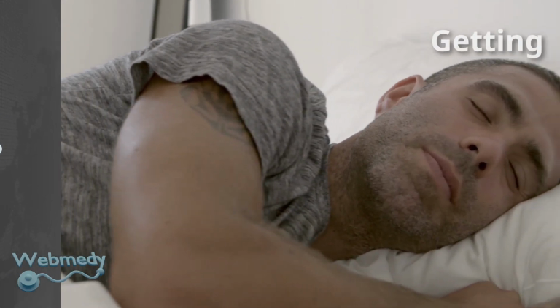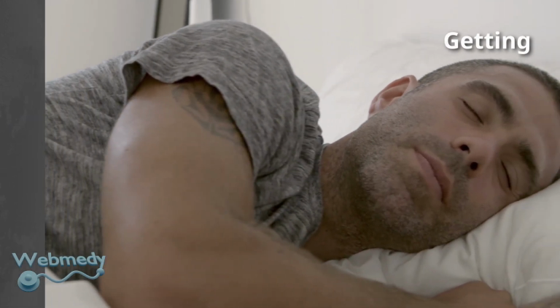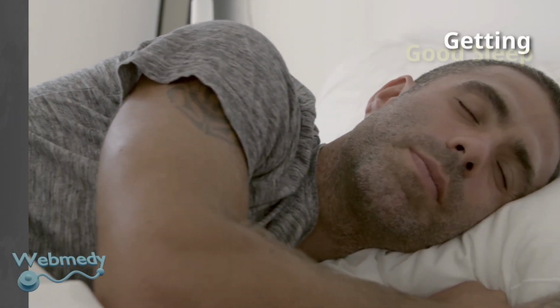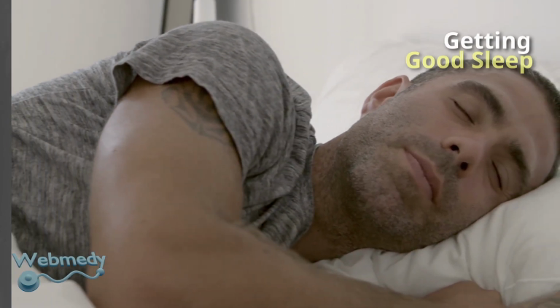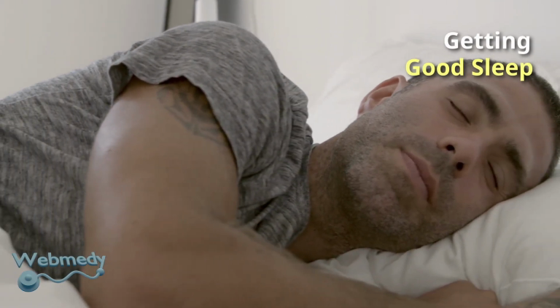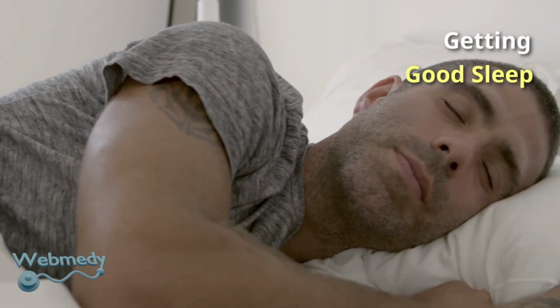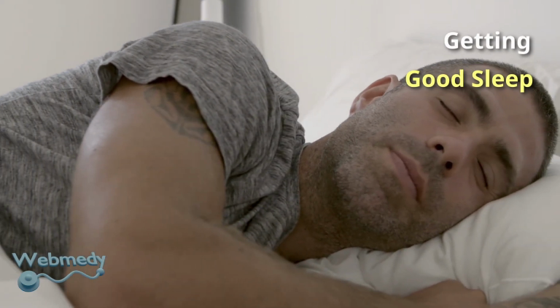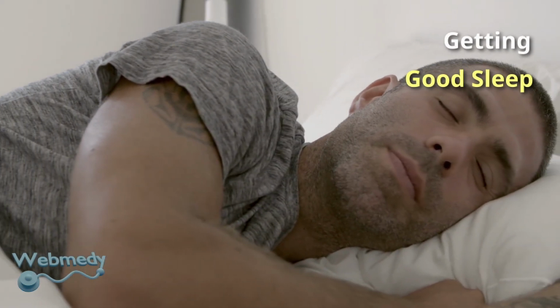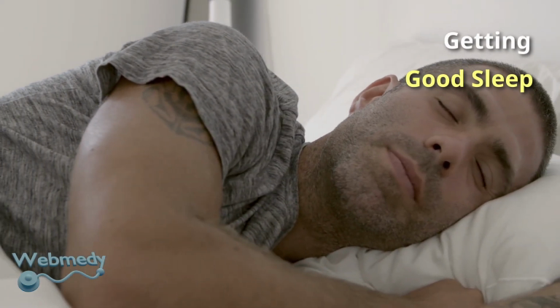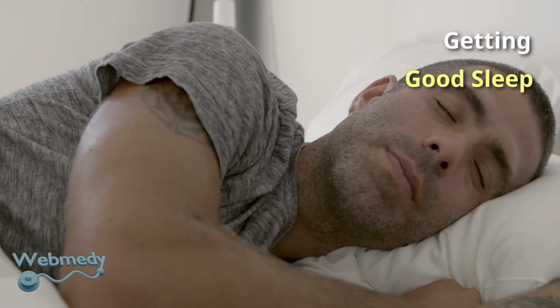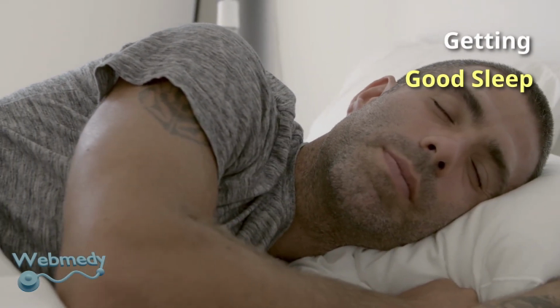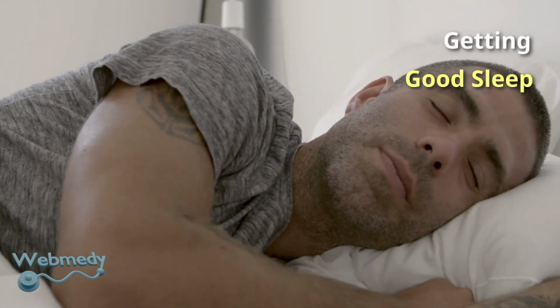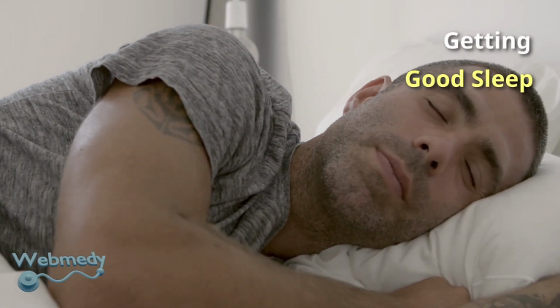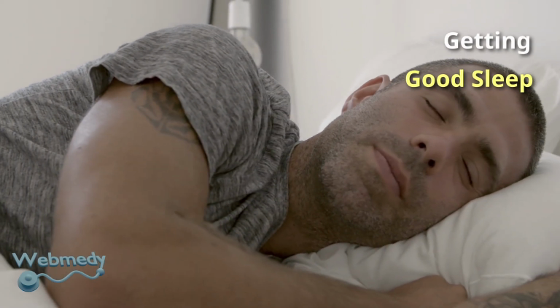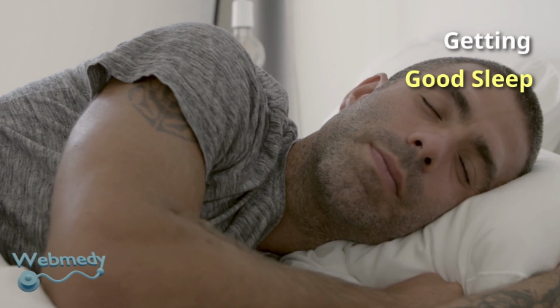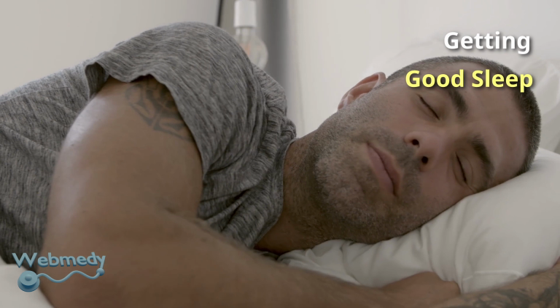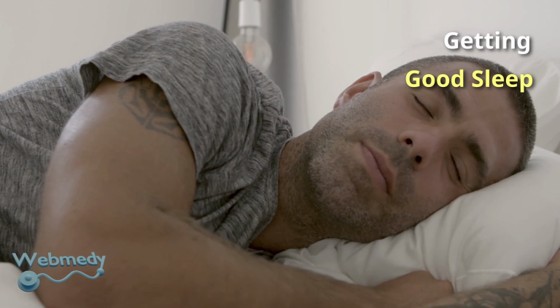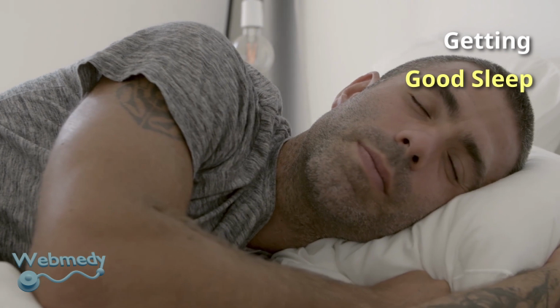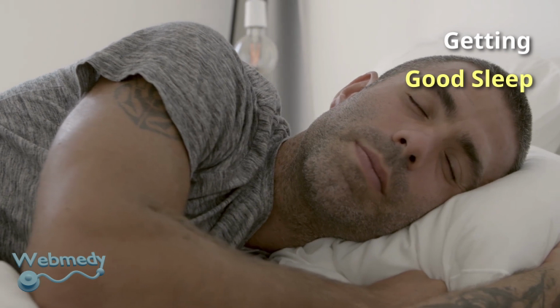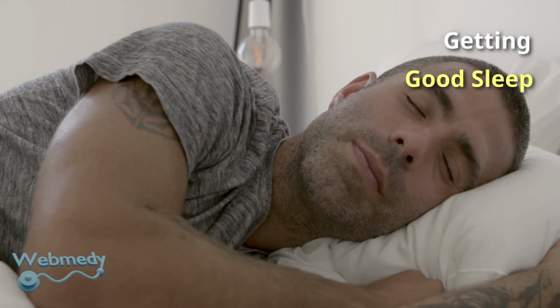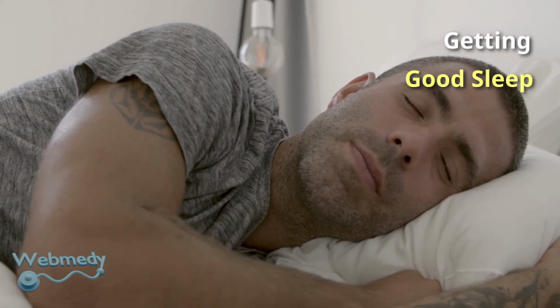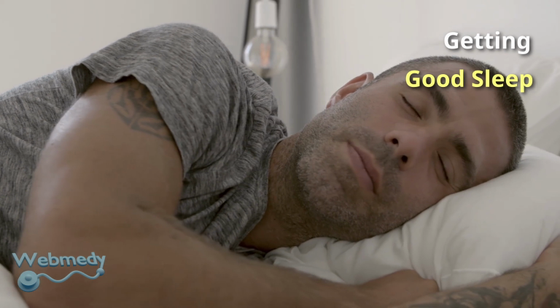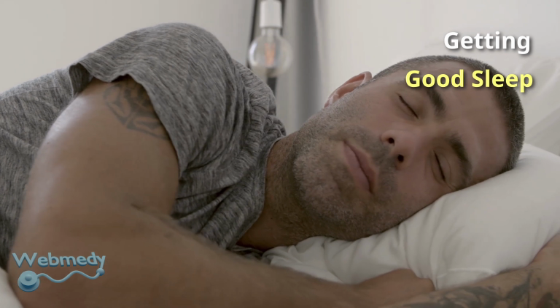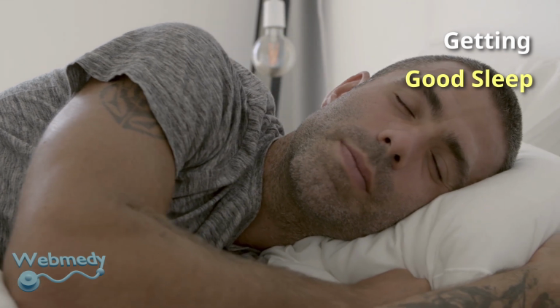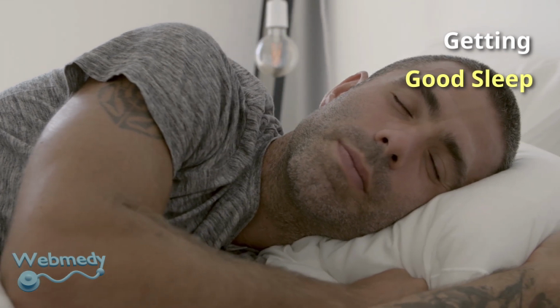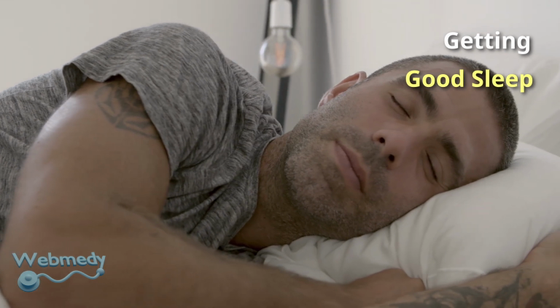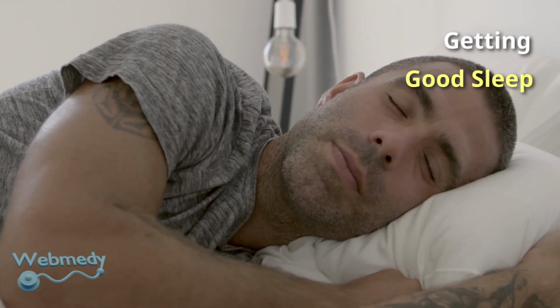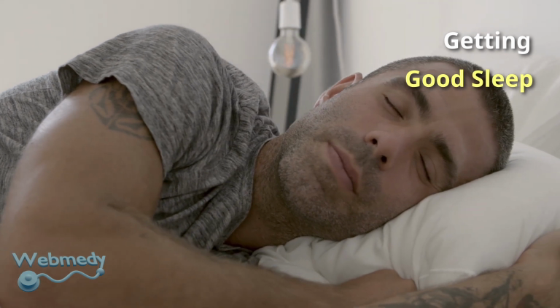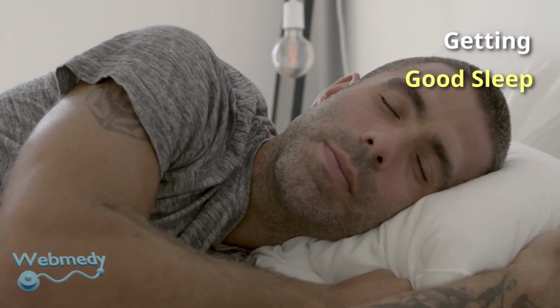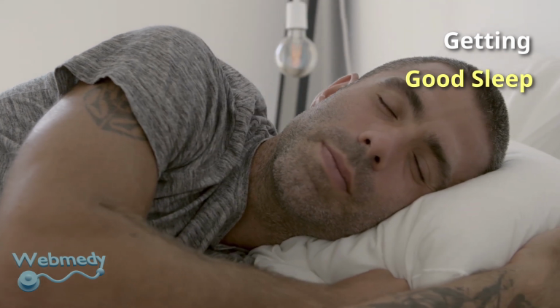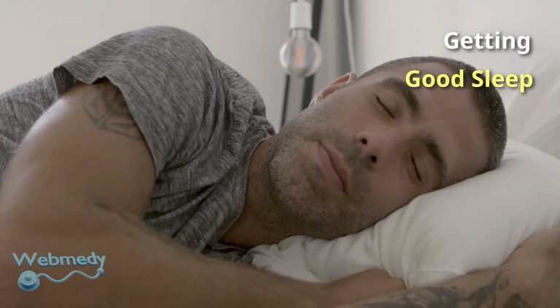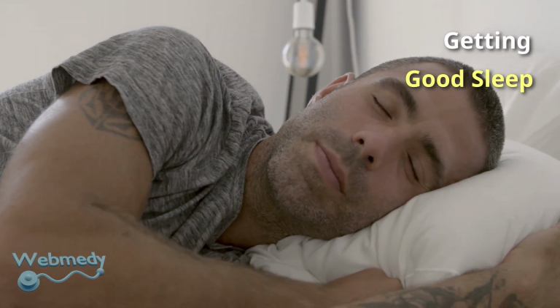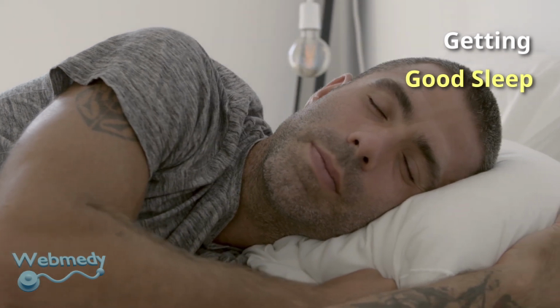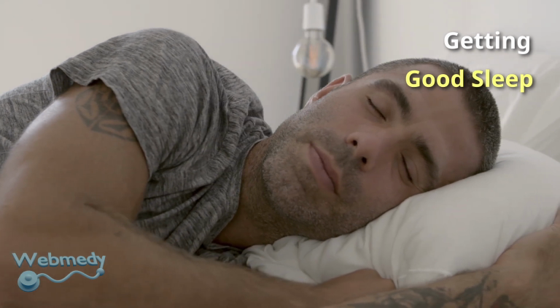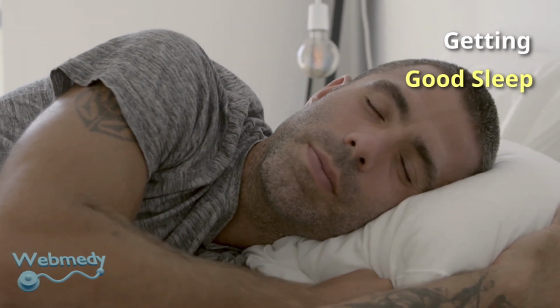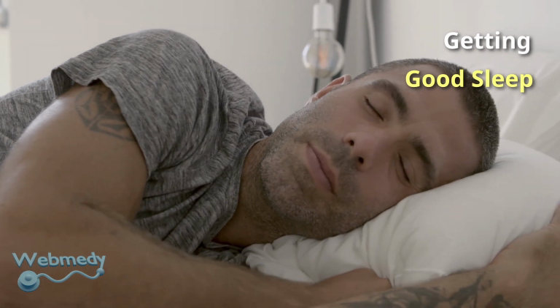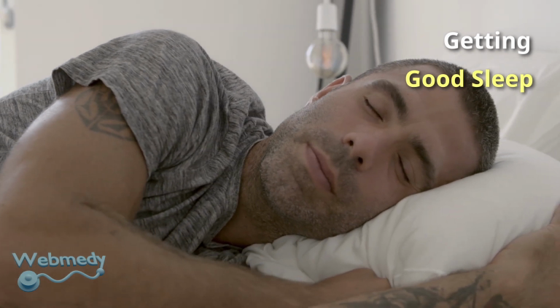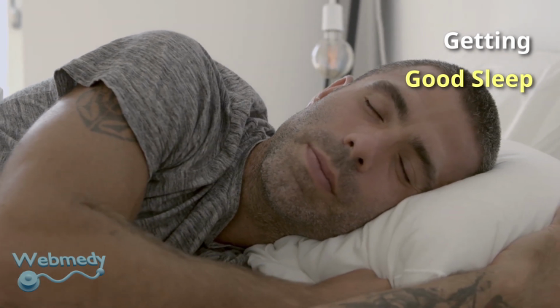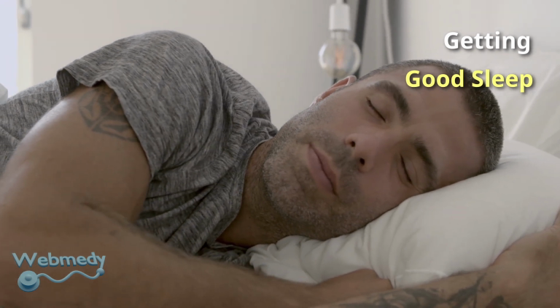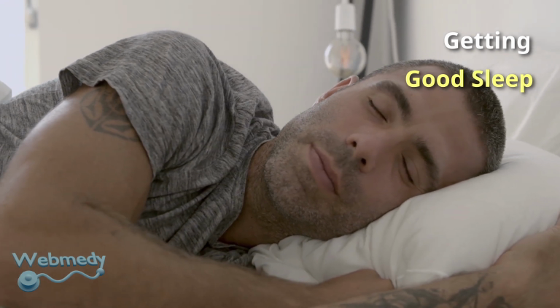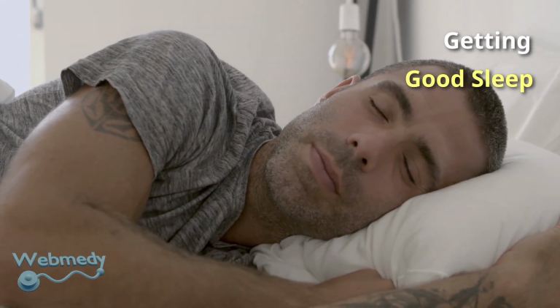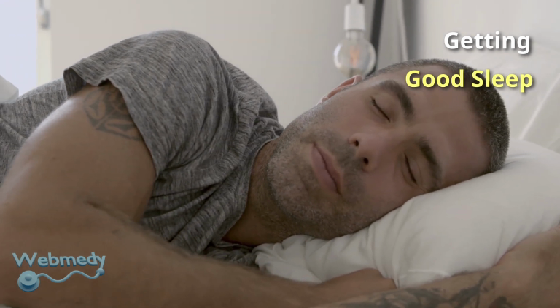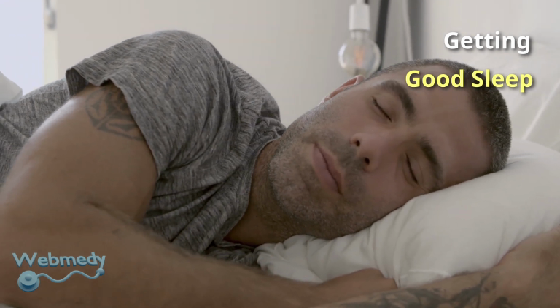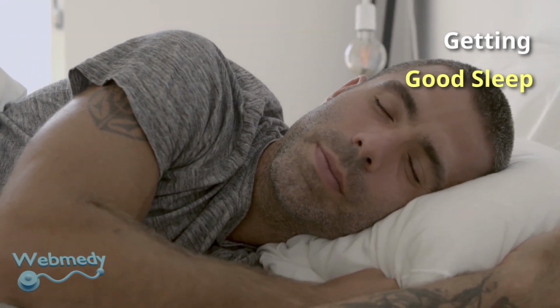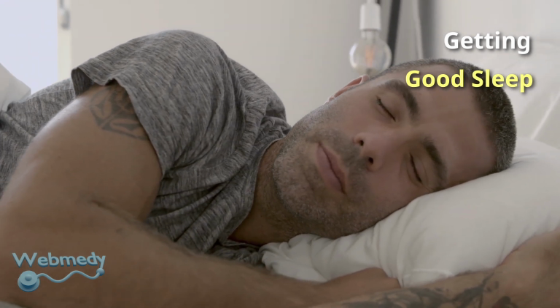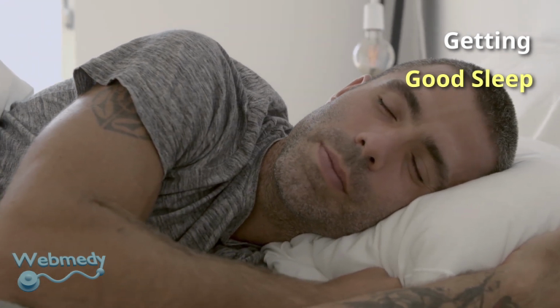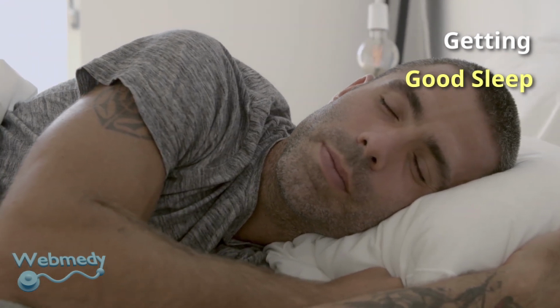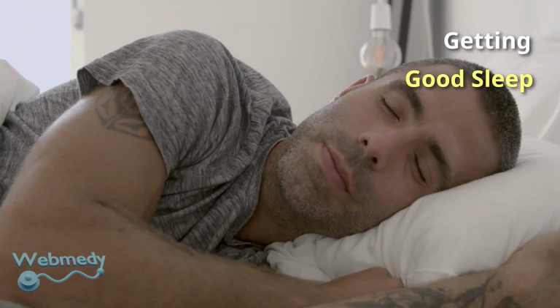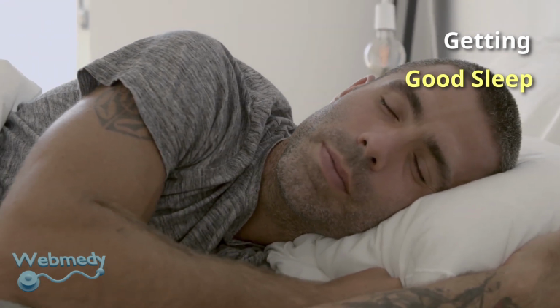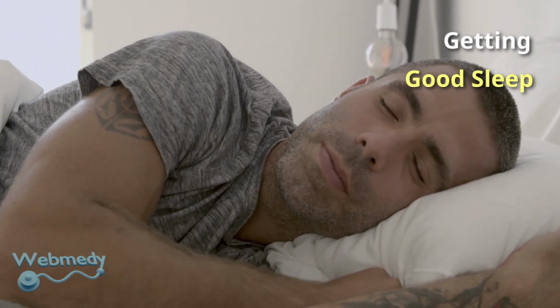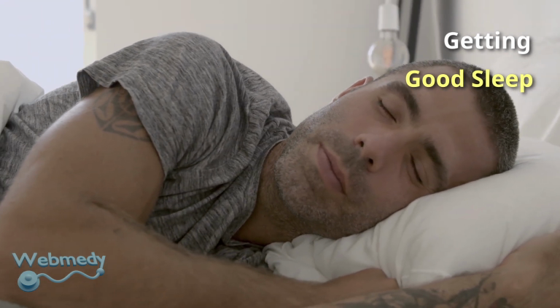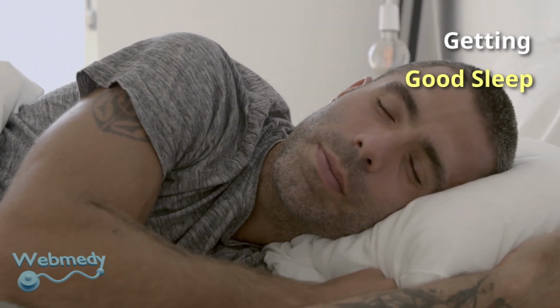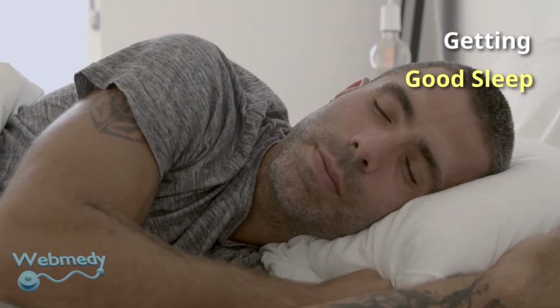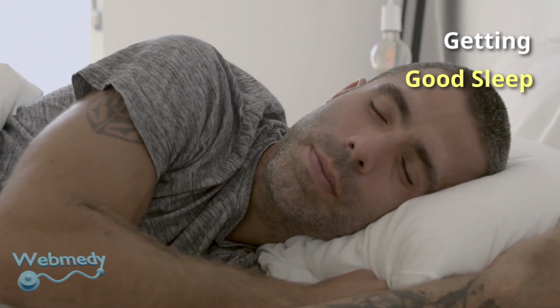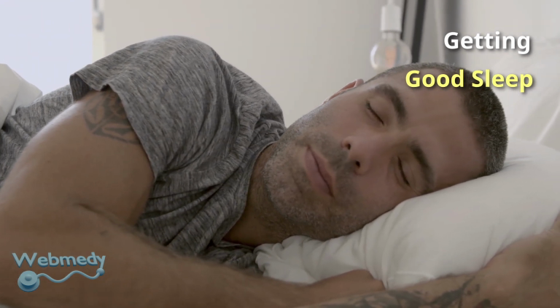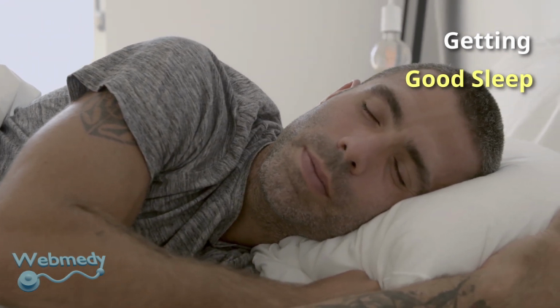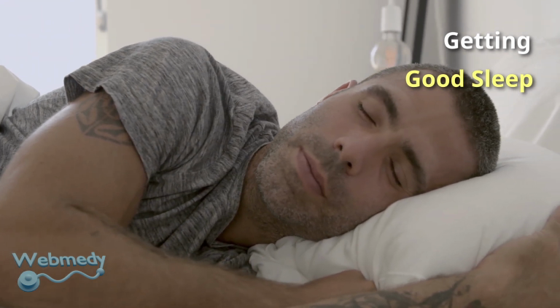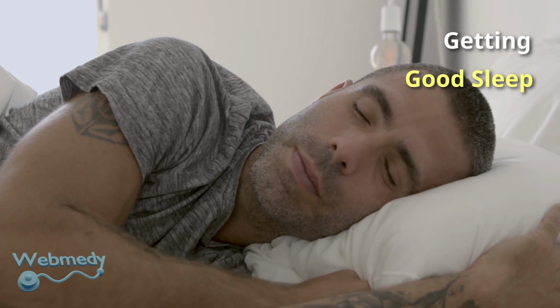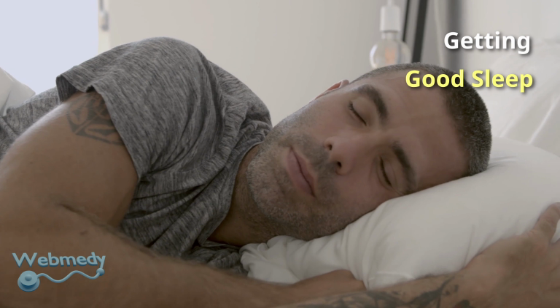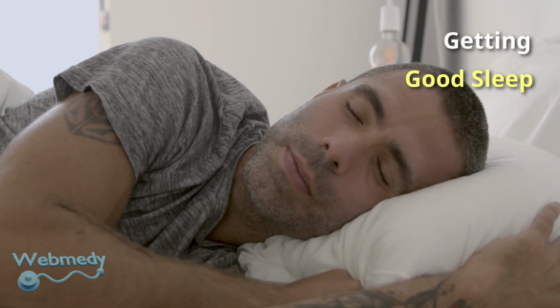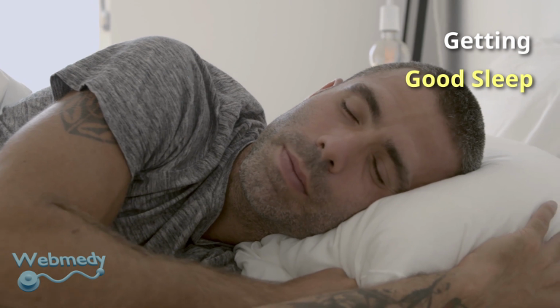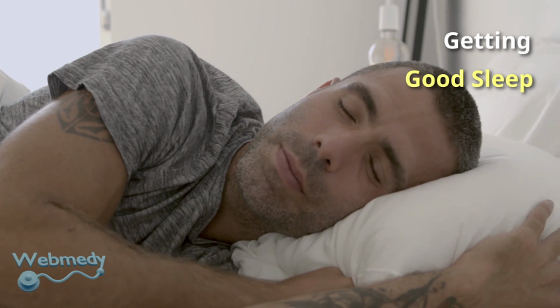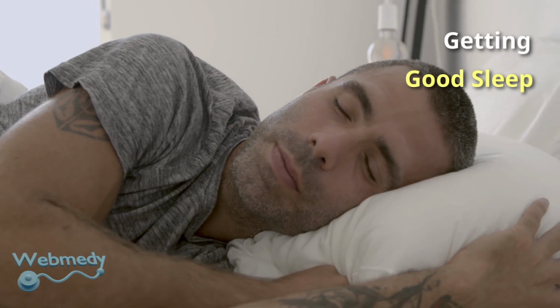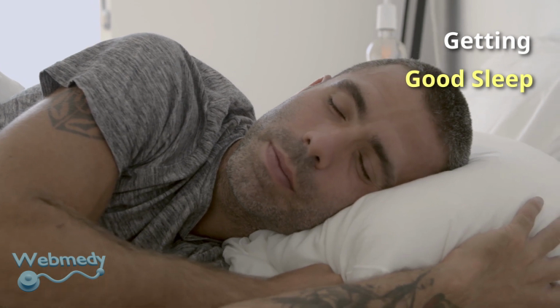Aim for at least eight hours of sleep a night. A good night's sleep increases the production of growth hormone in your body, especially during deep sleep.